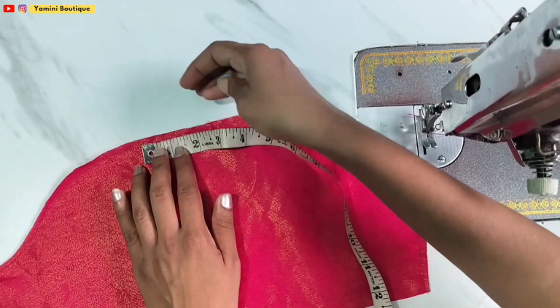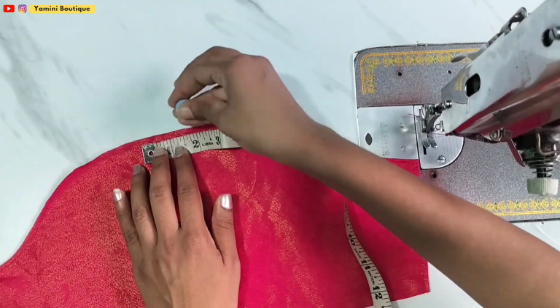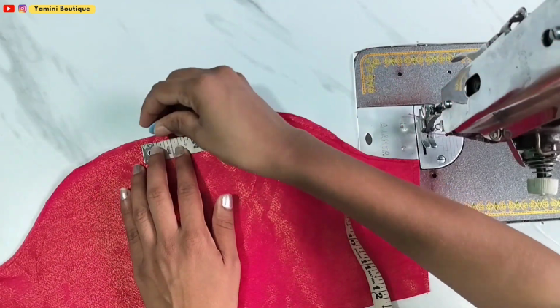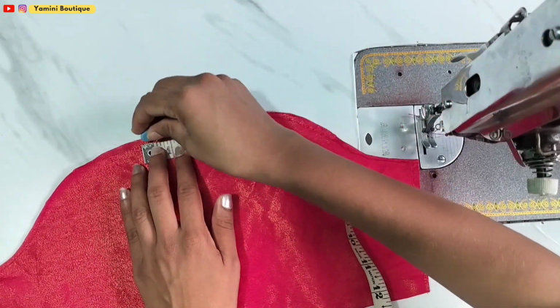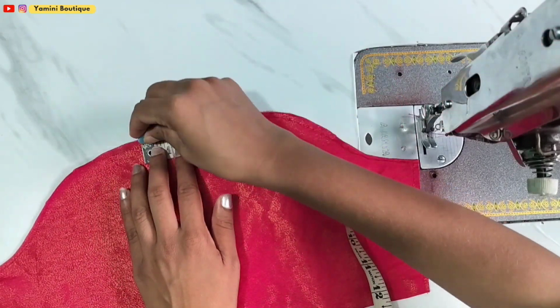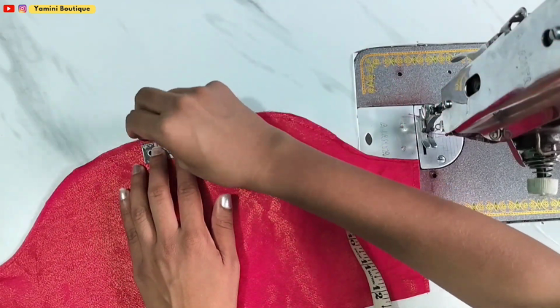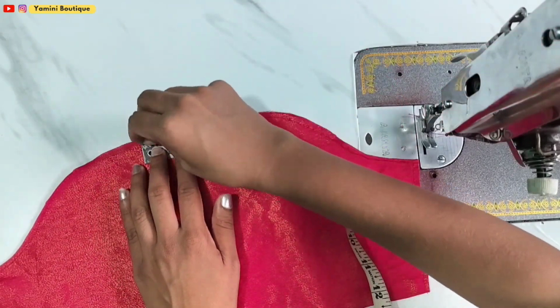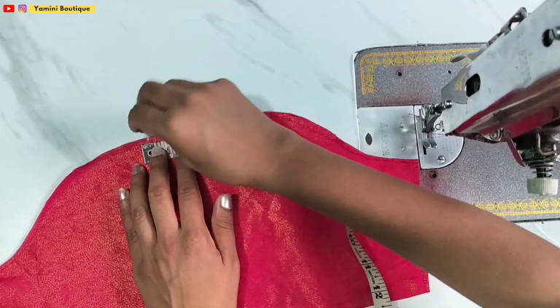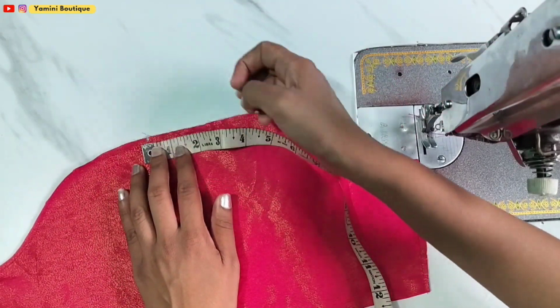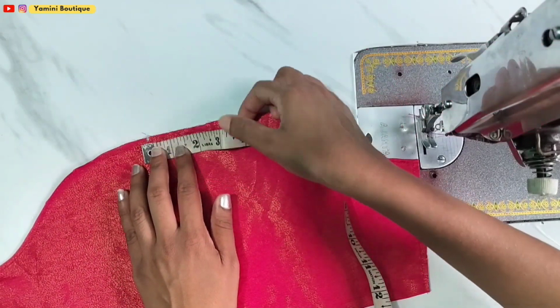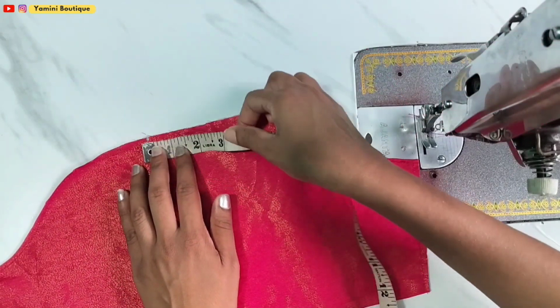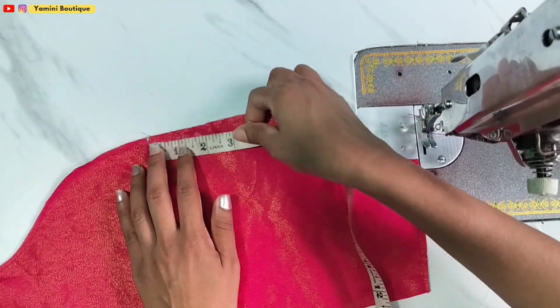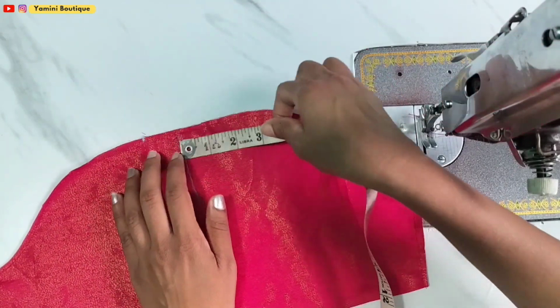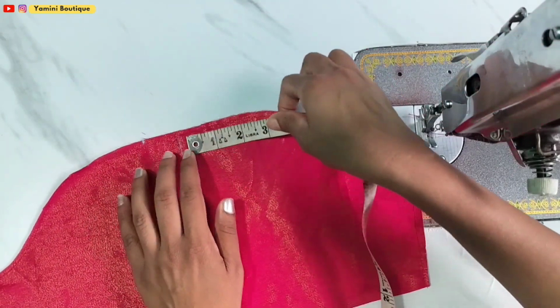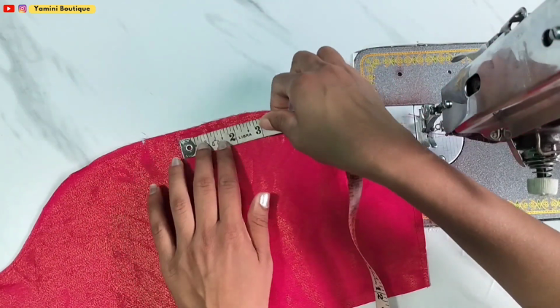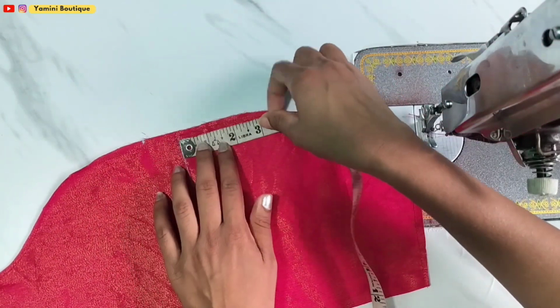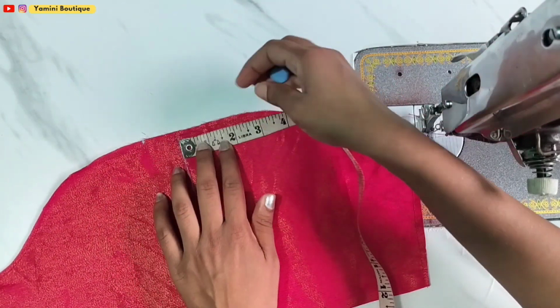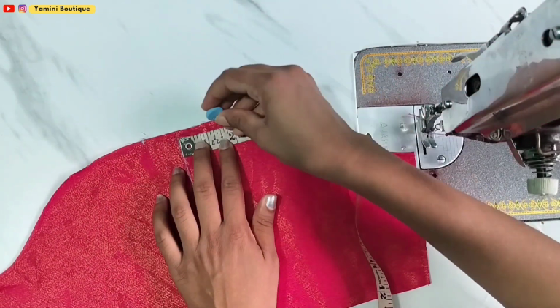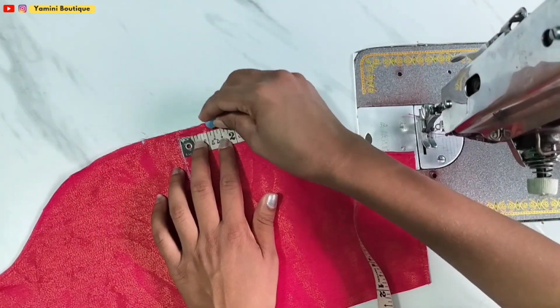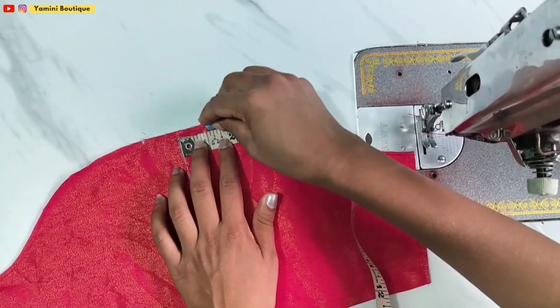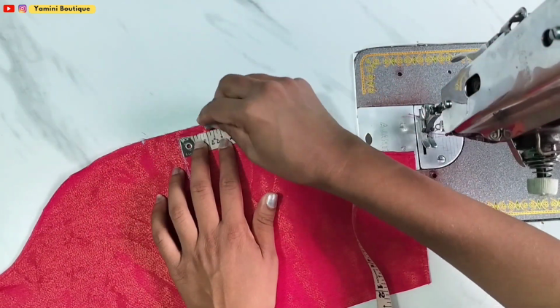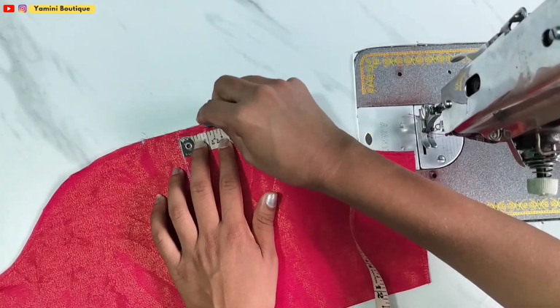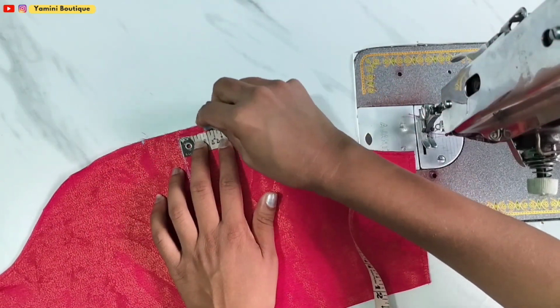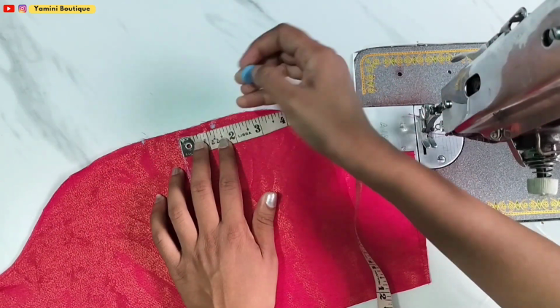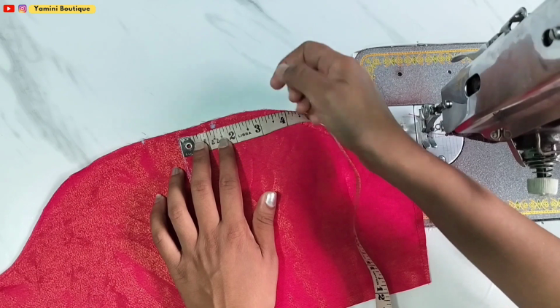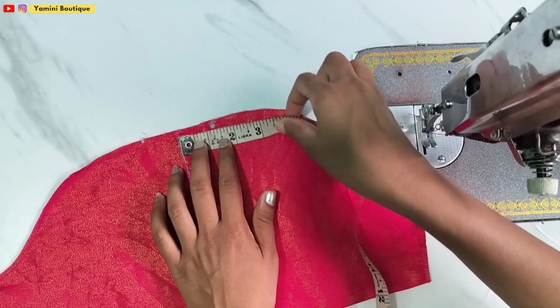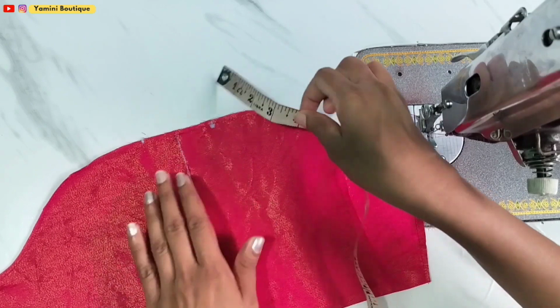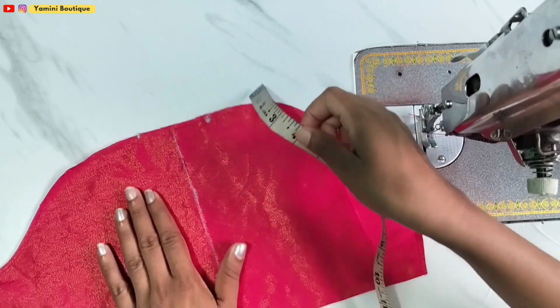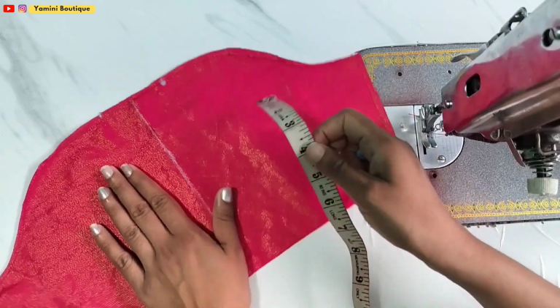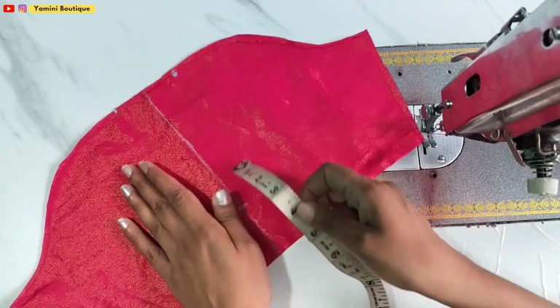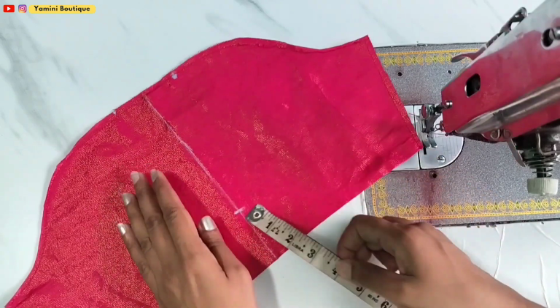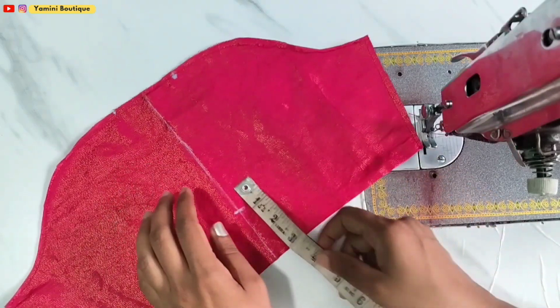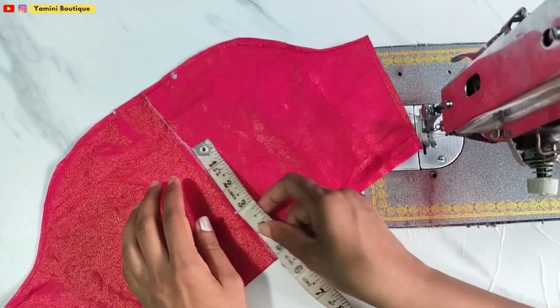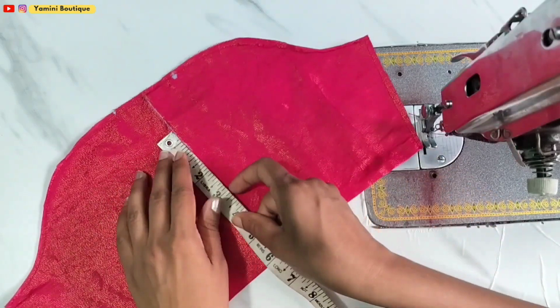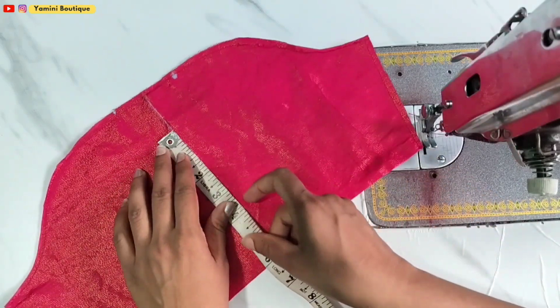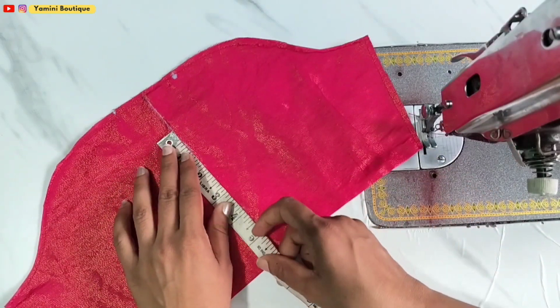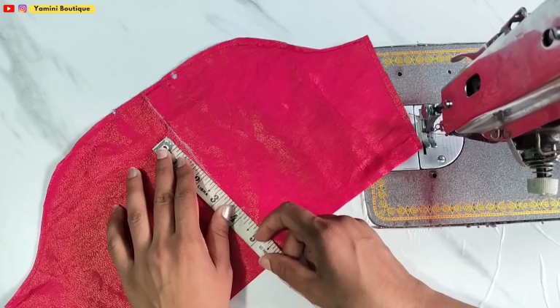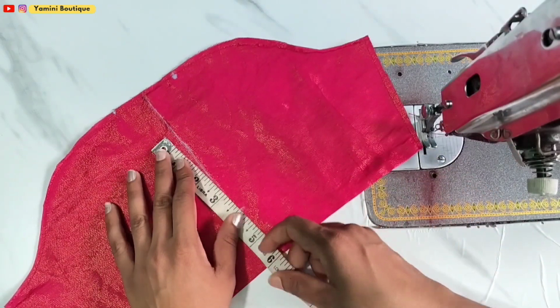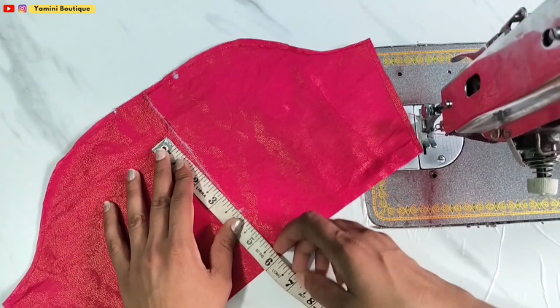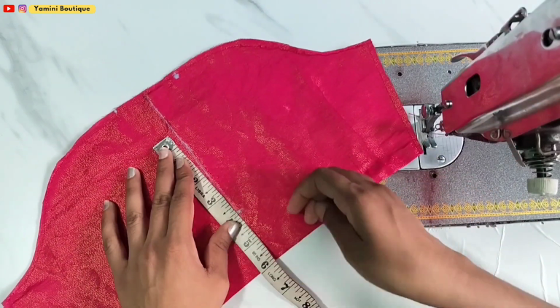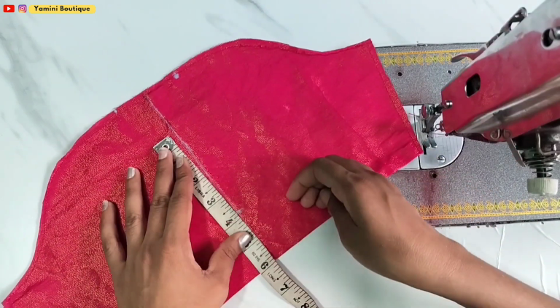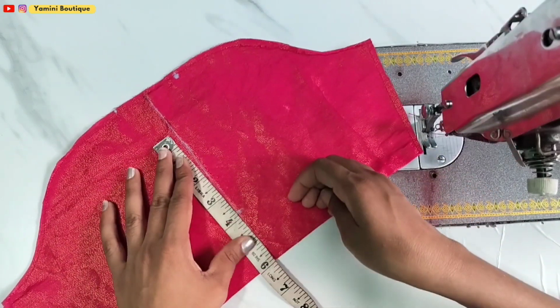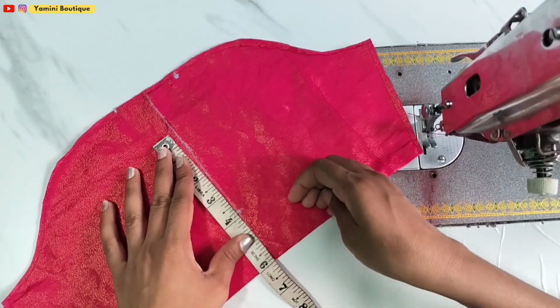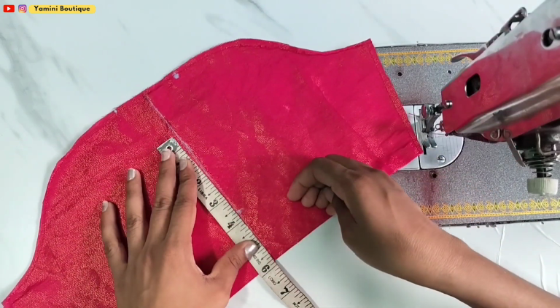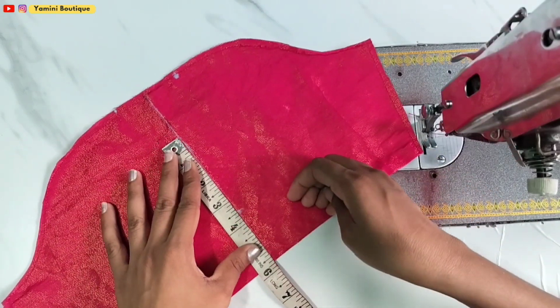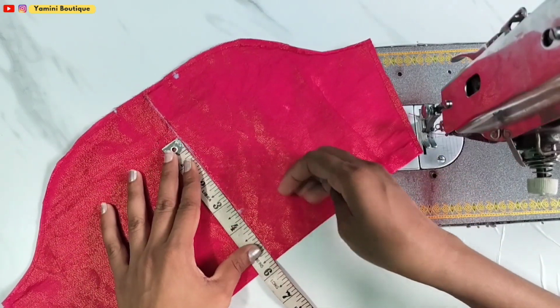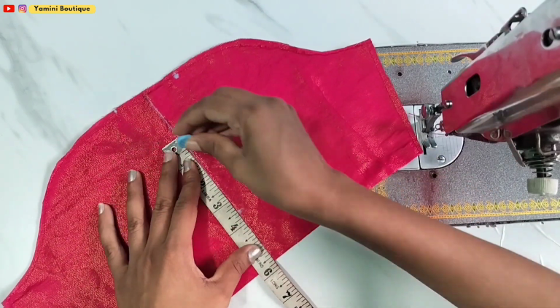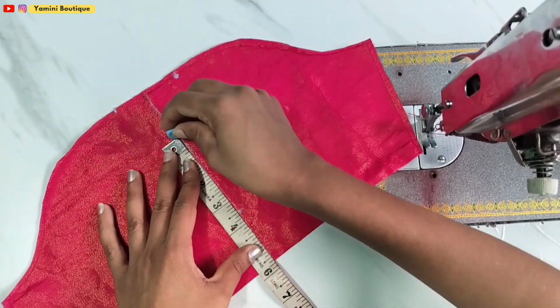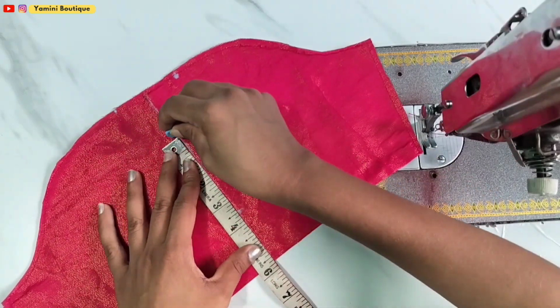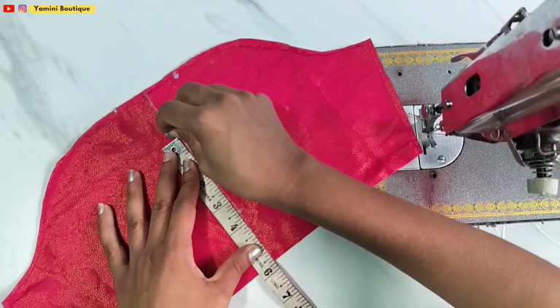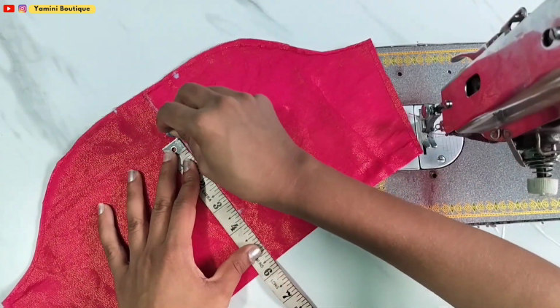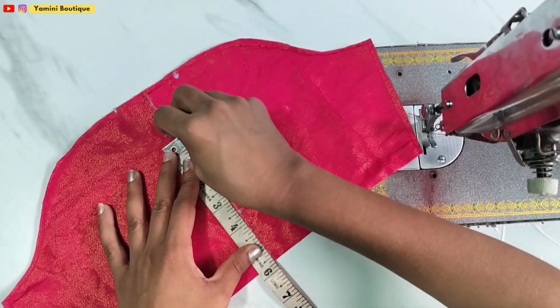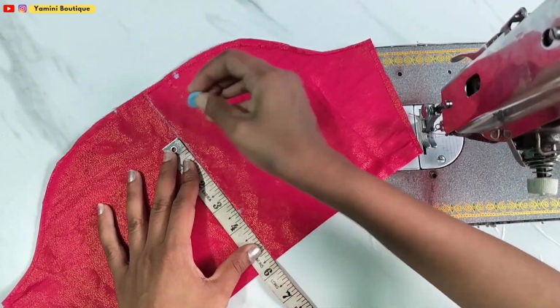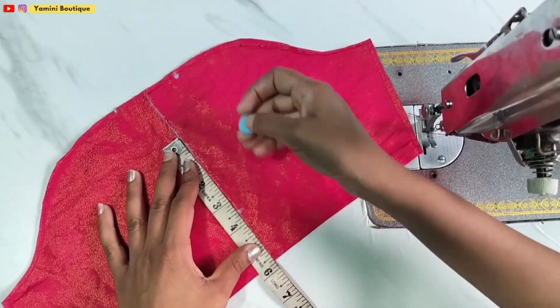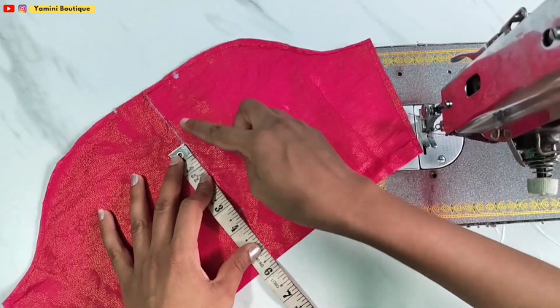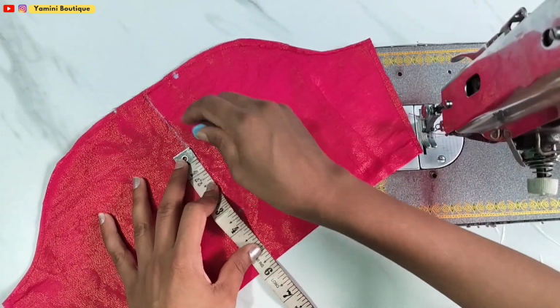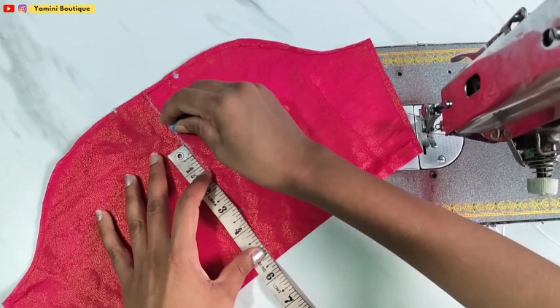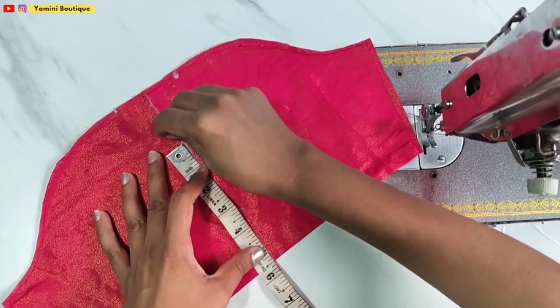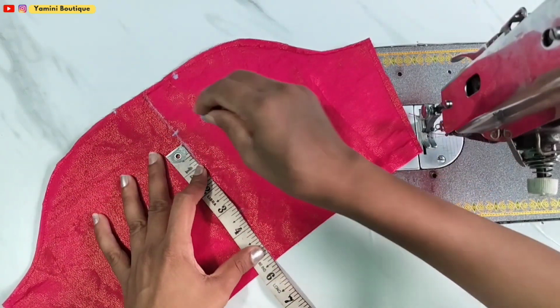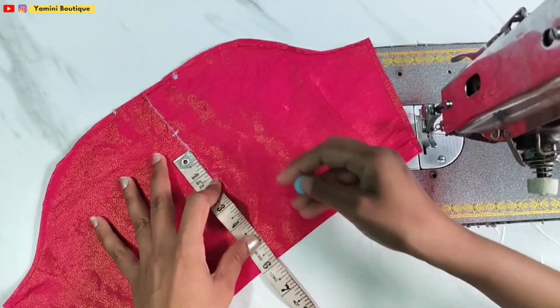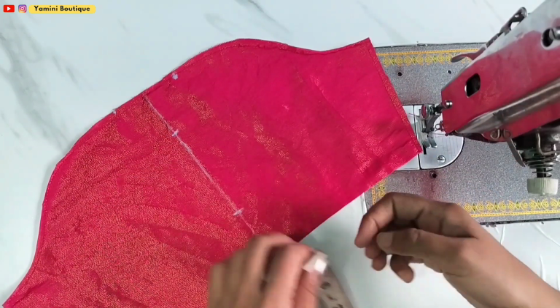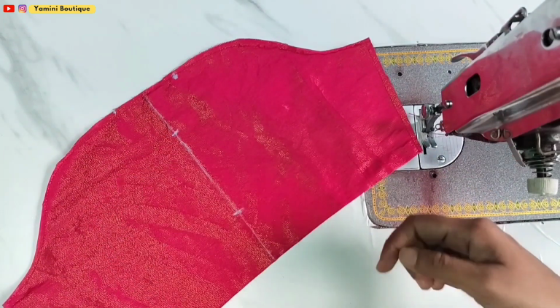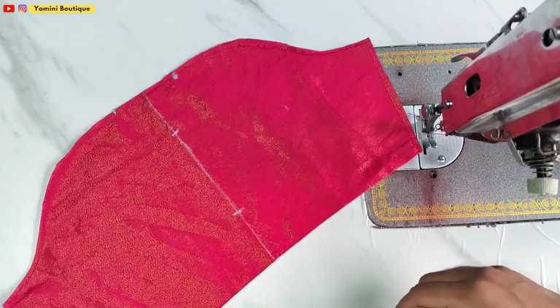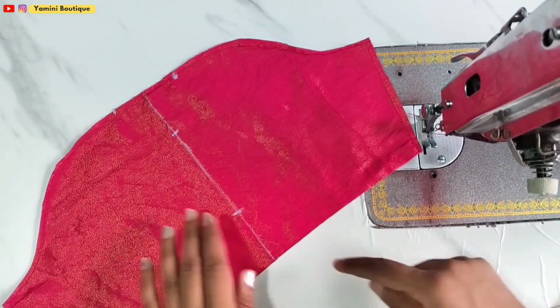We are taking a 5th inch at the front. This is about 4 inches.